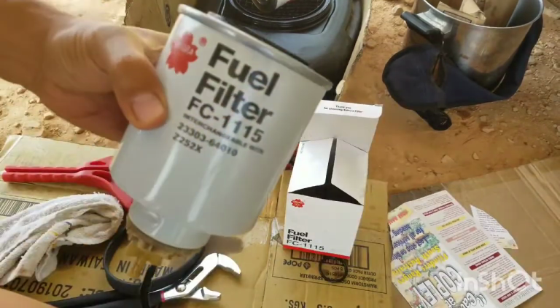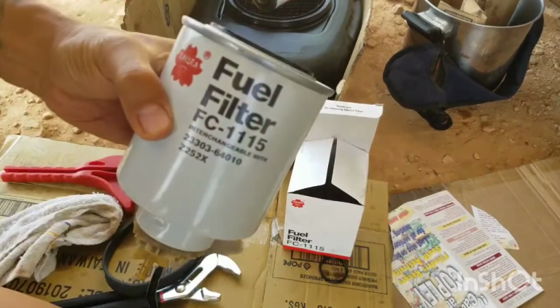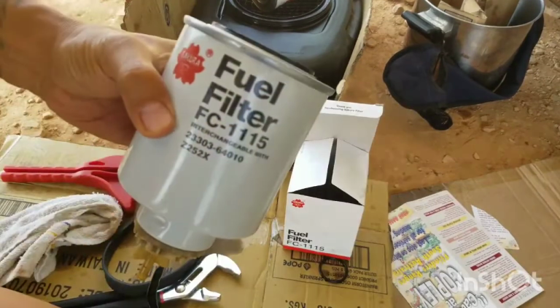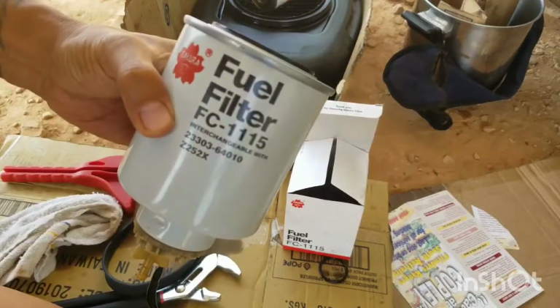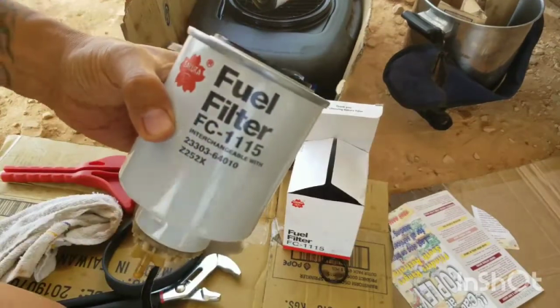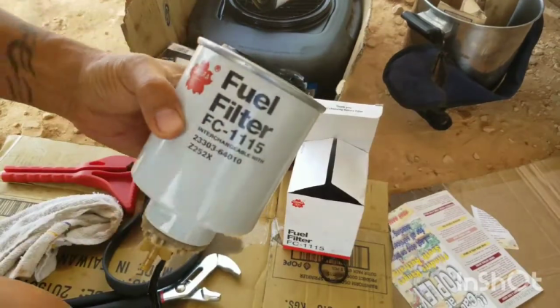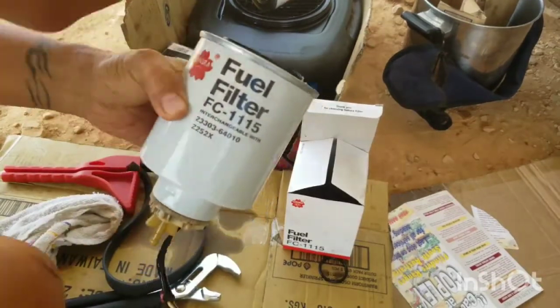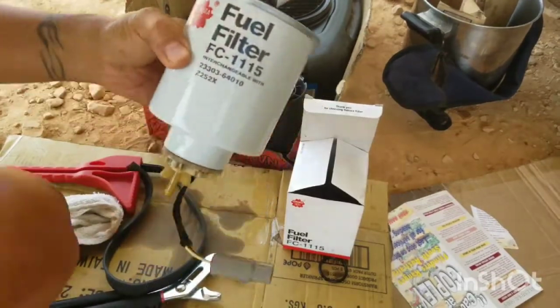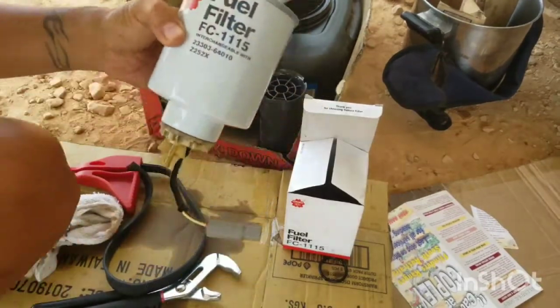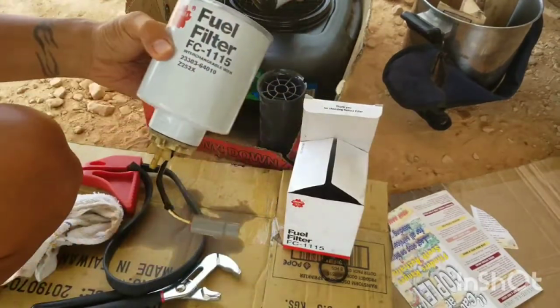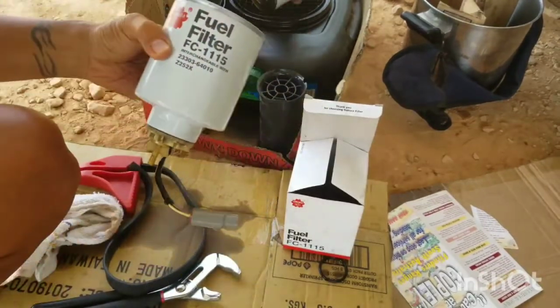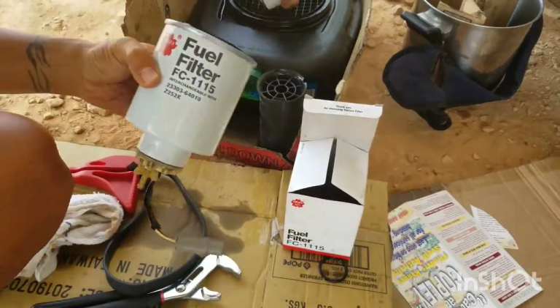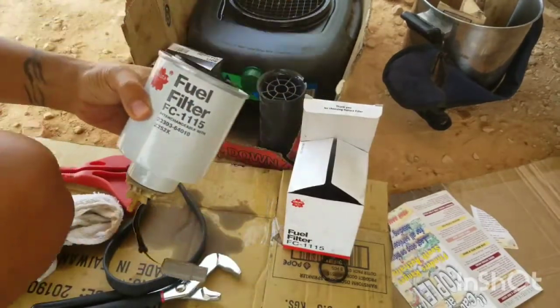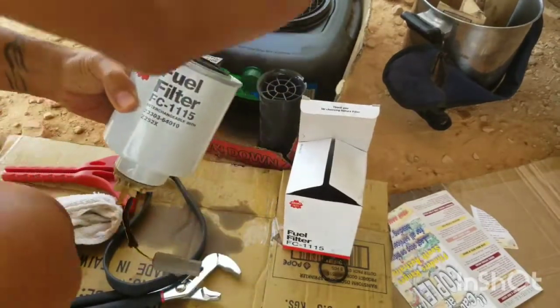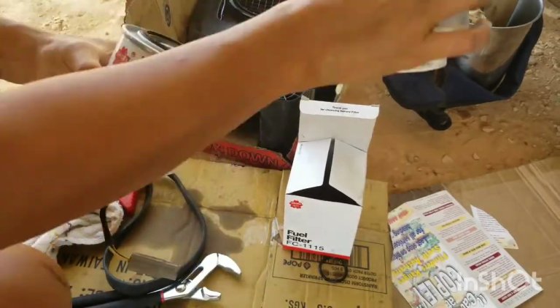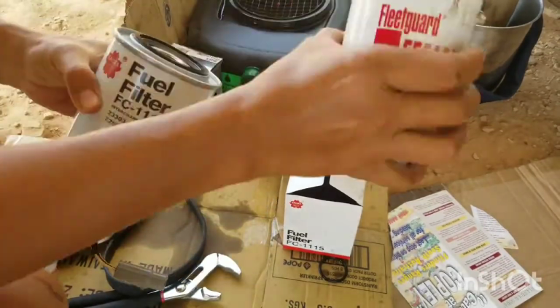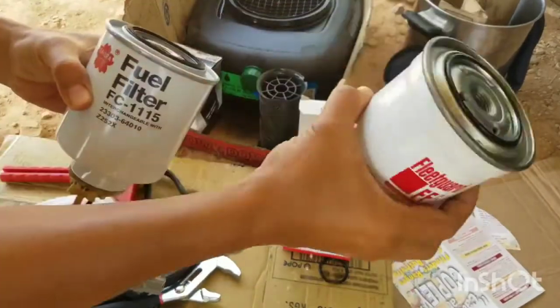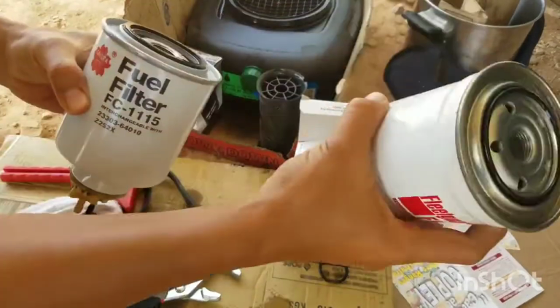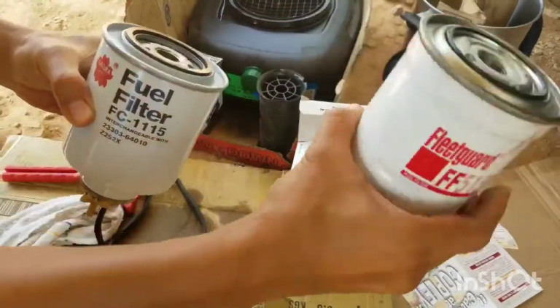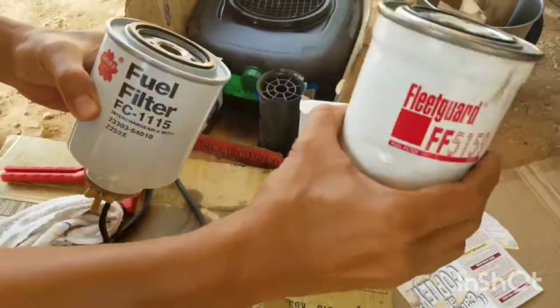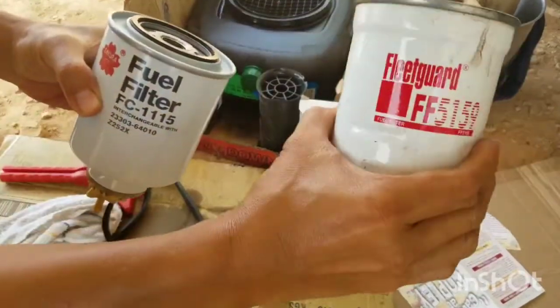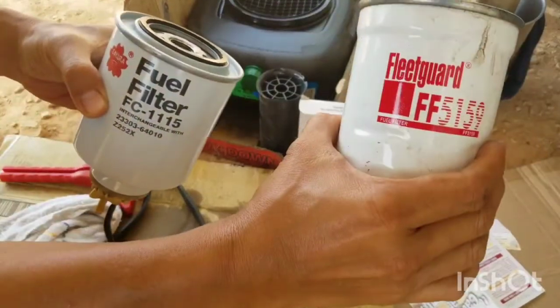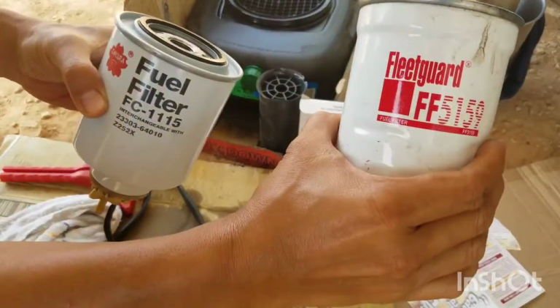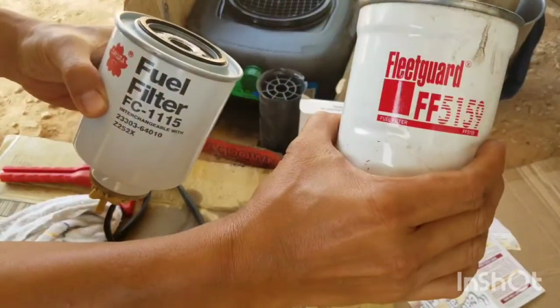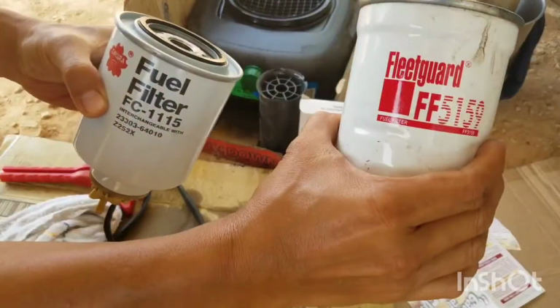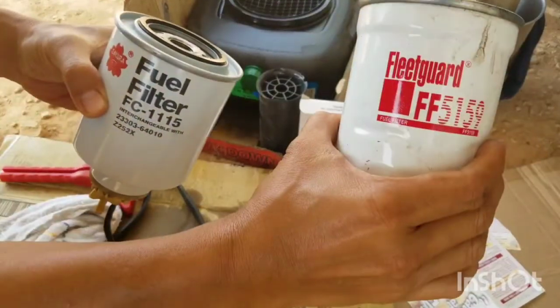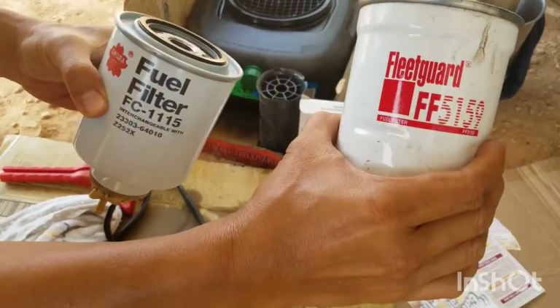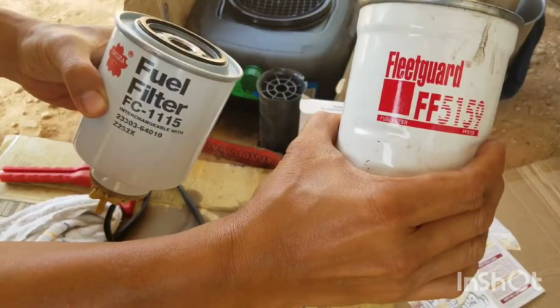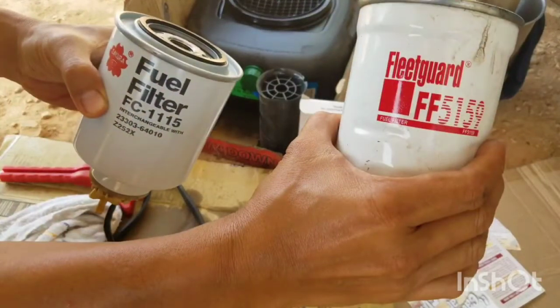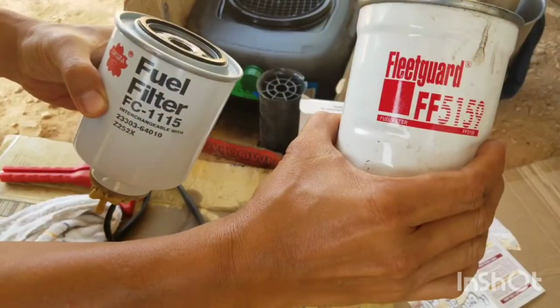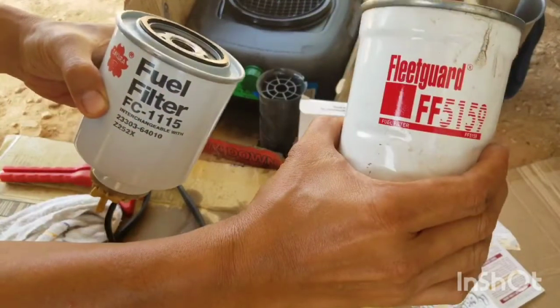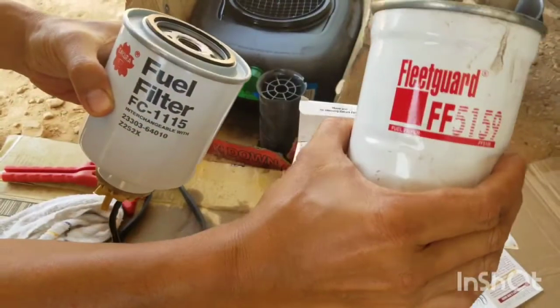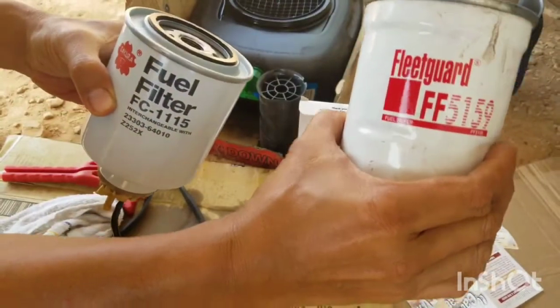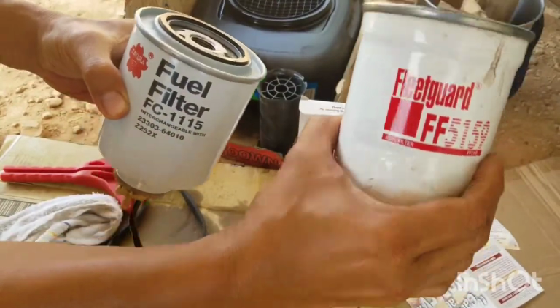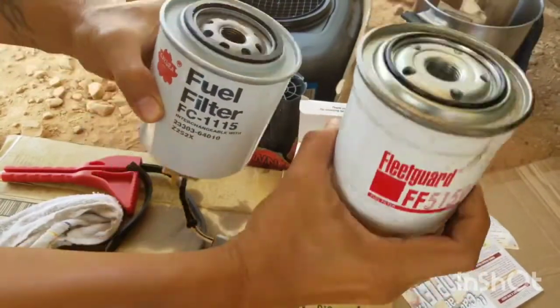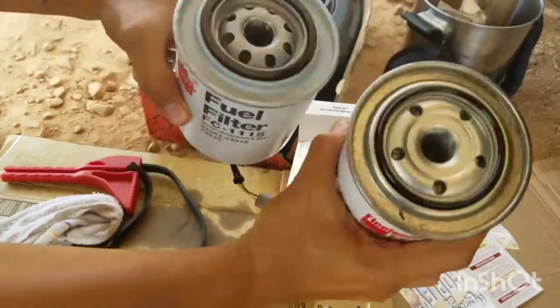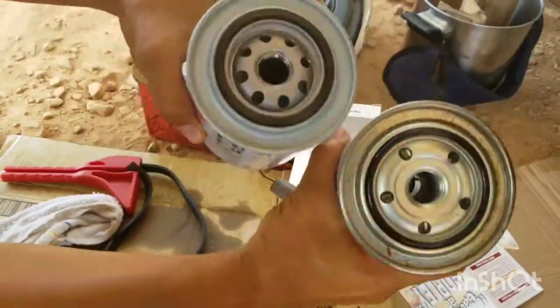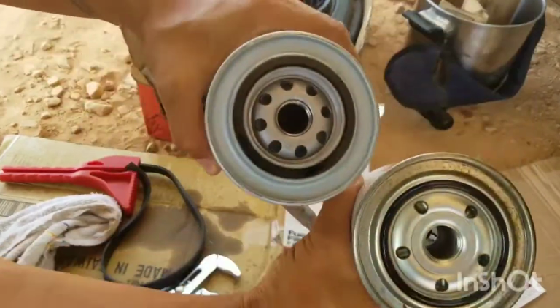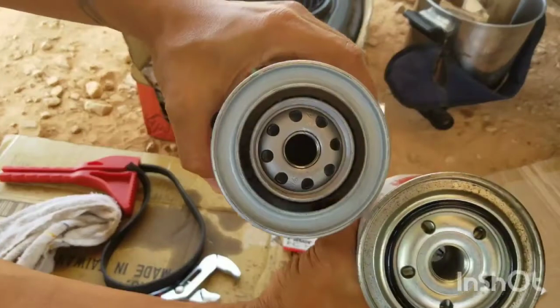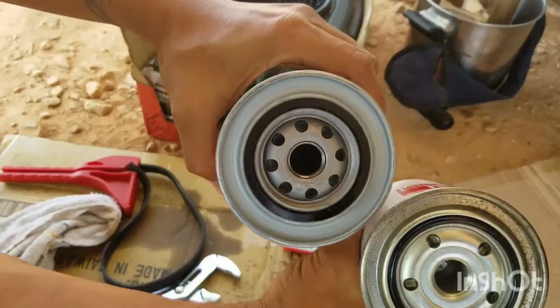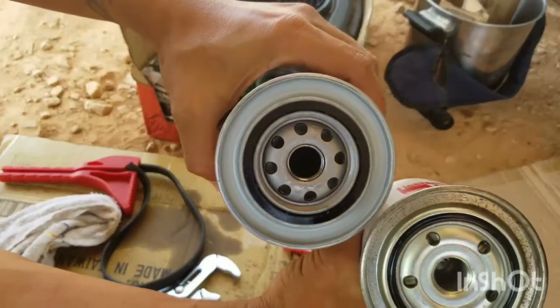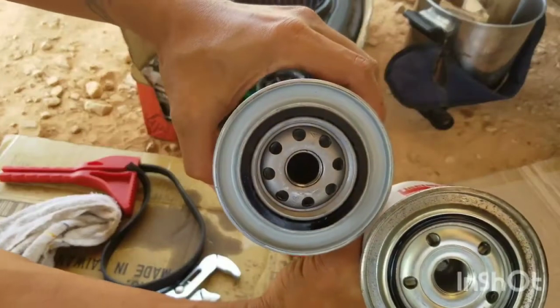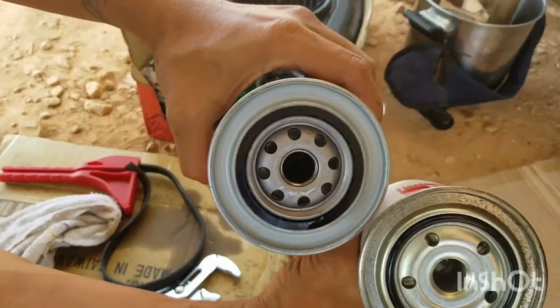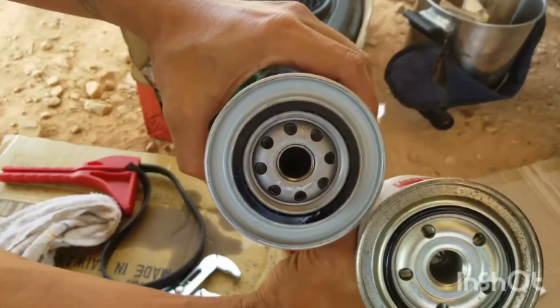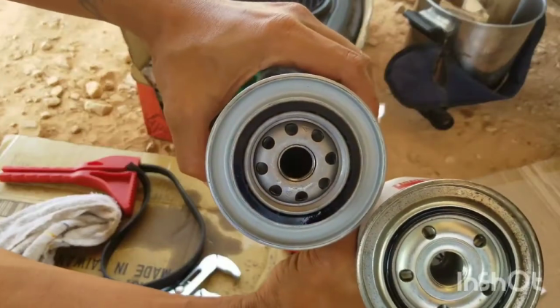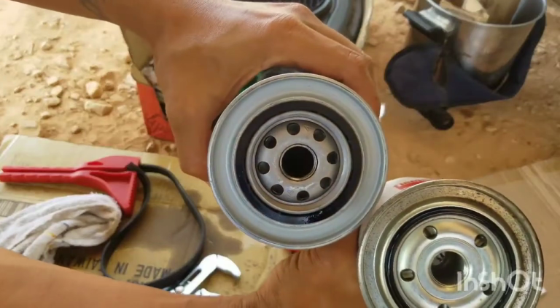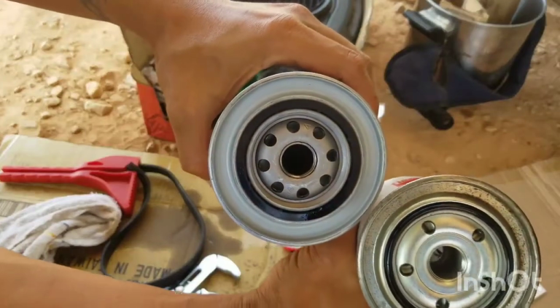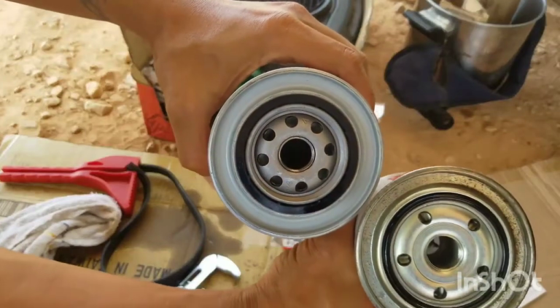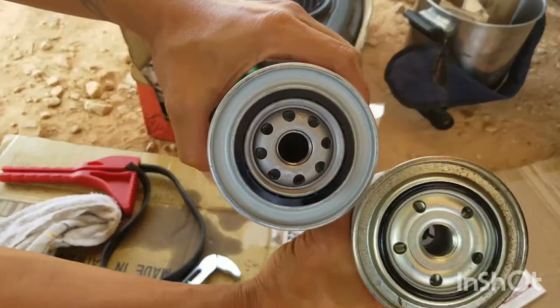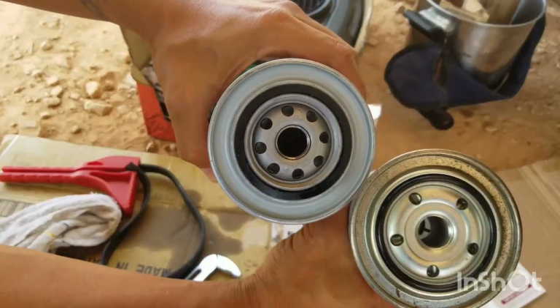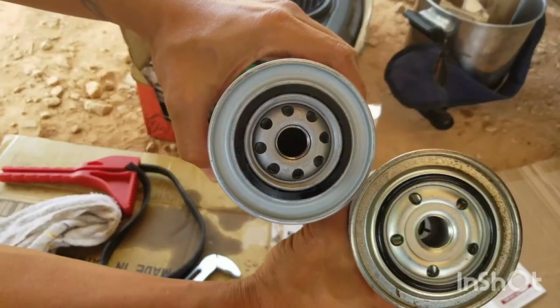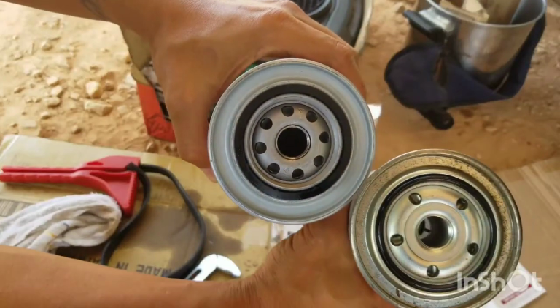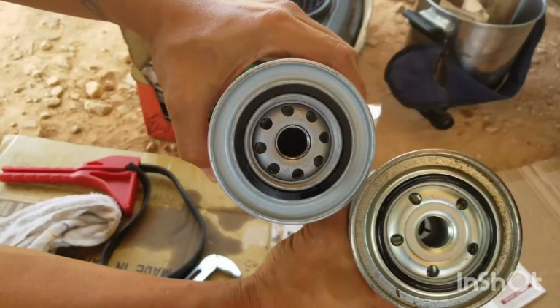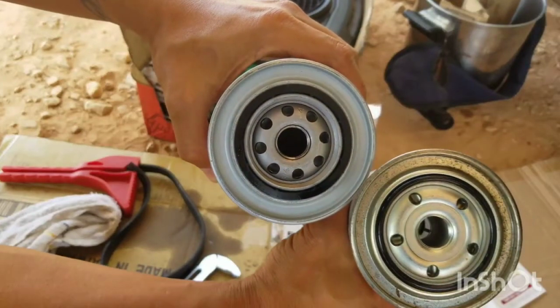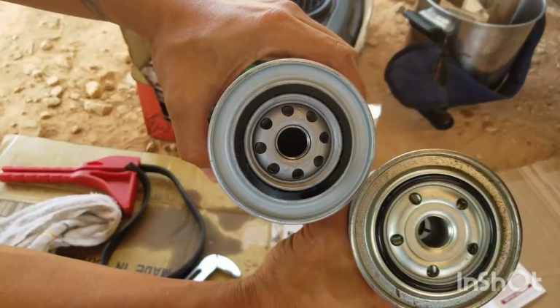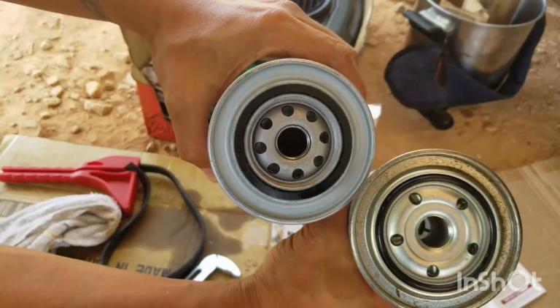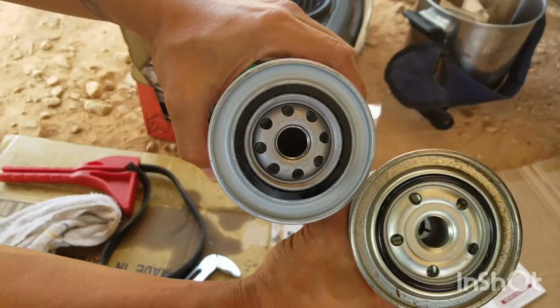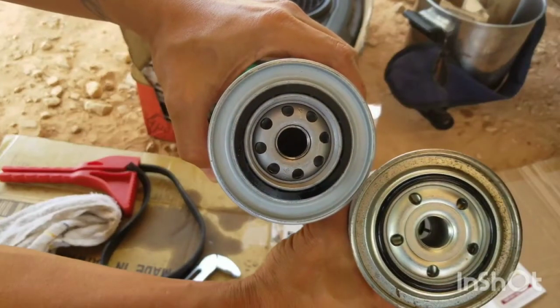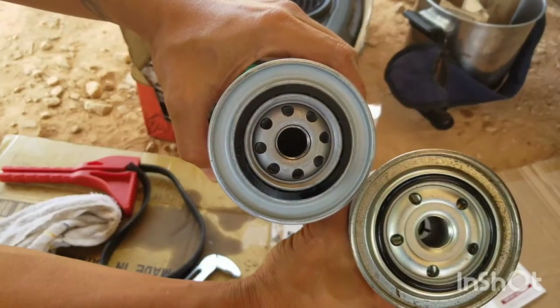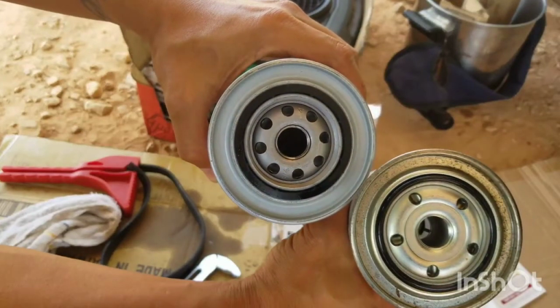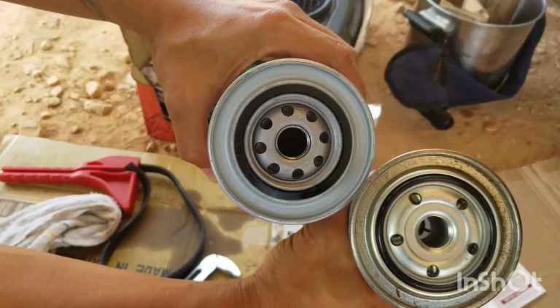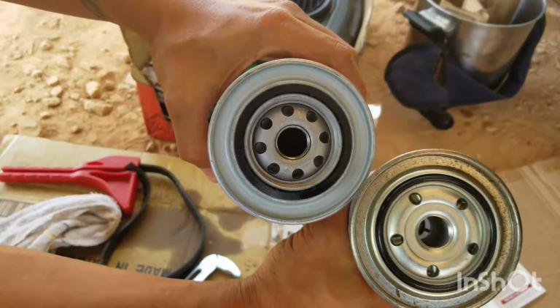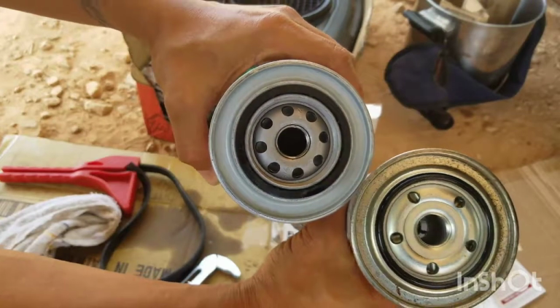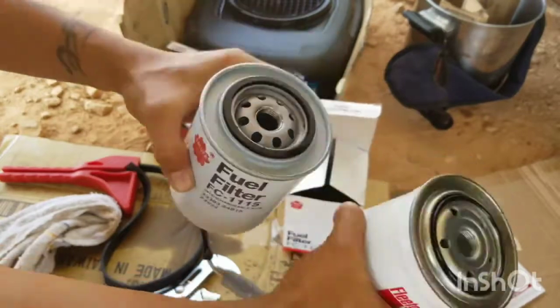Alright, so the new filter is almost ready. Here's the old one — quick side-by-side comparison. Looks like the new one will have more flow to it.